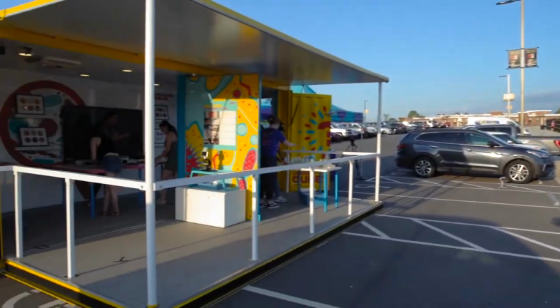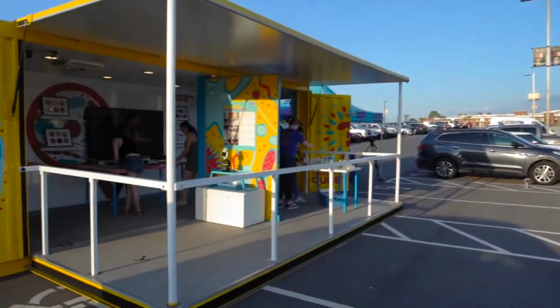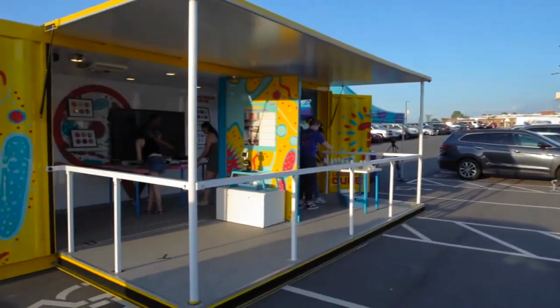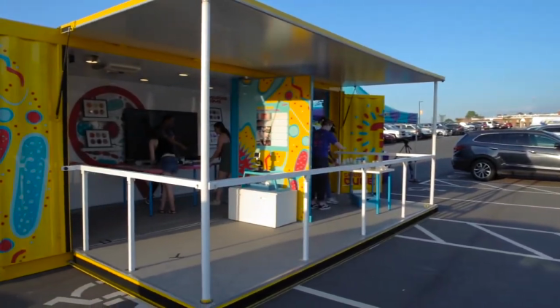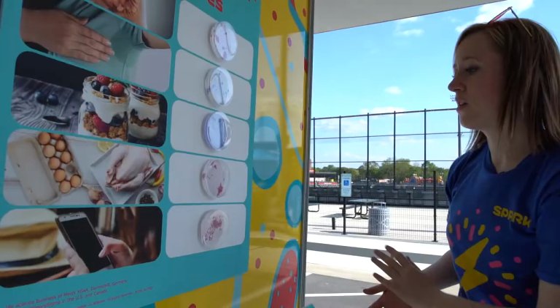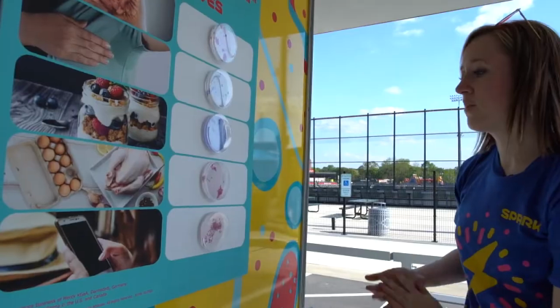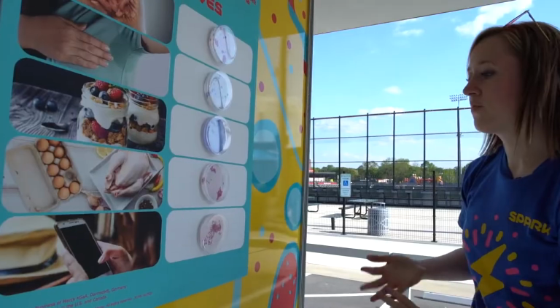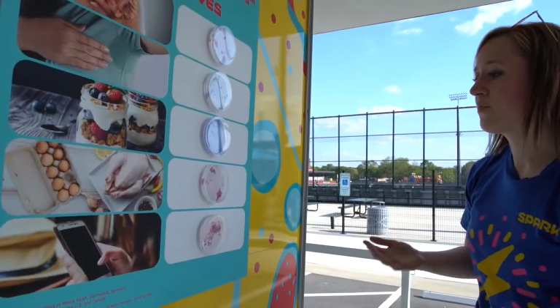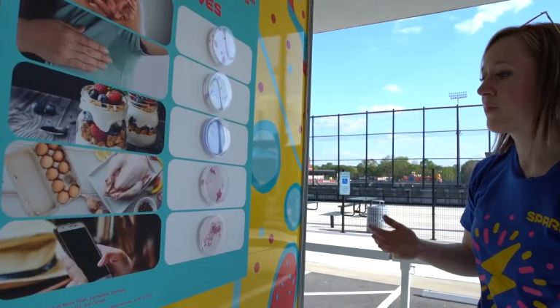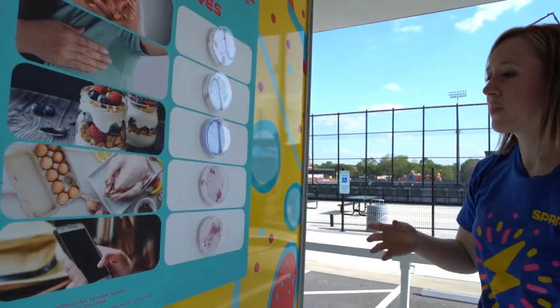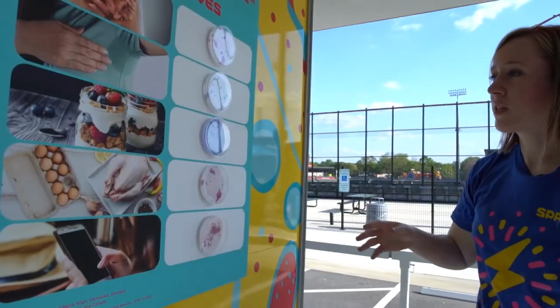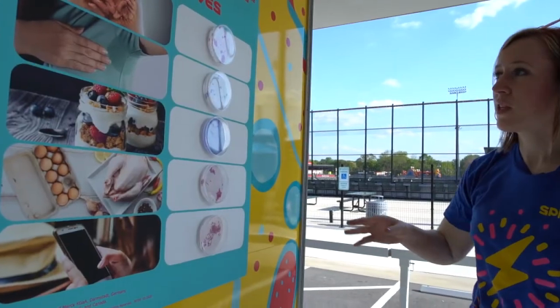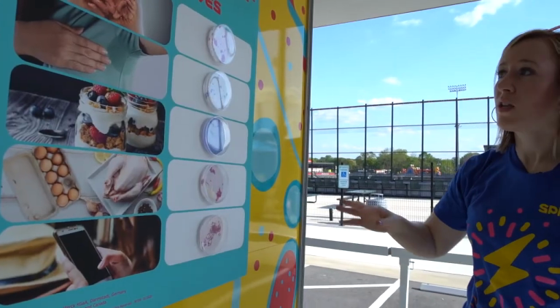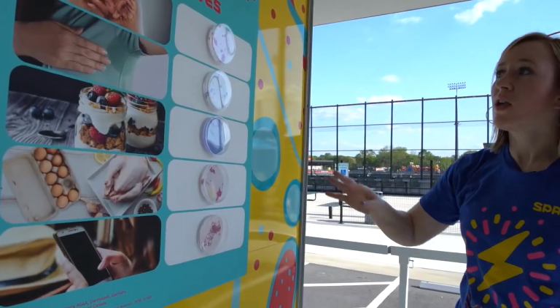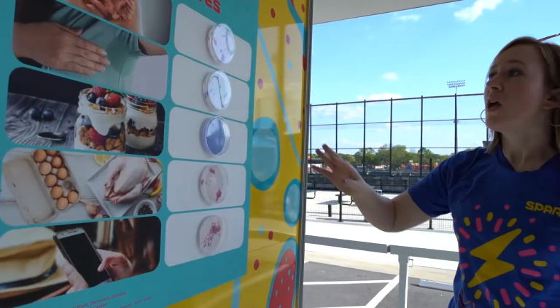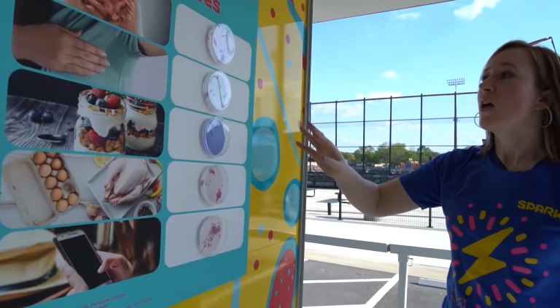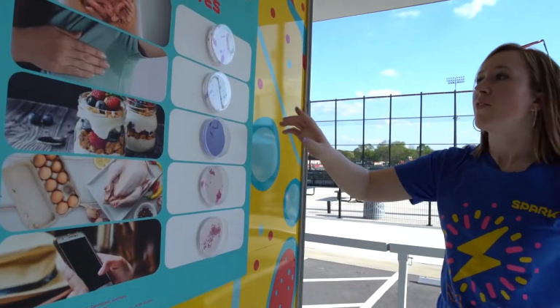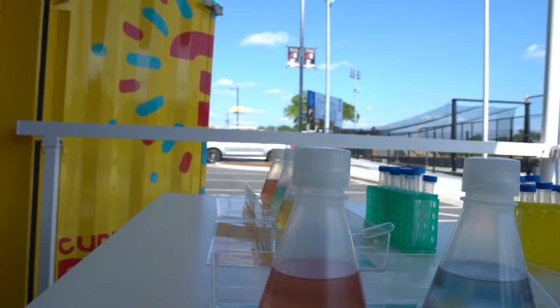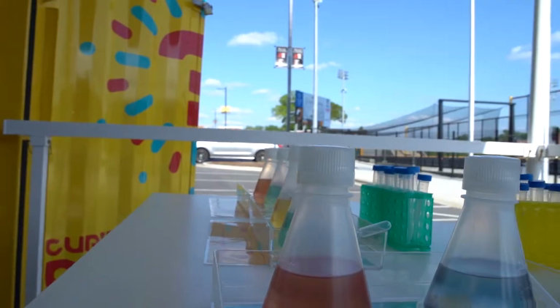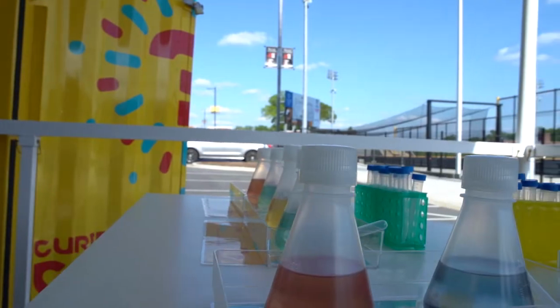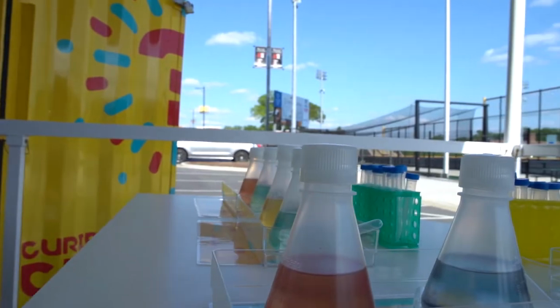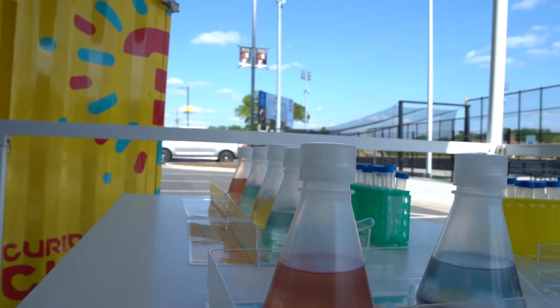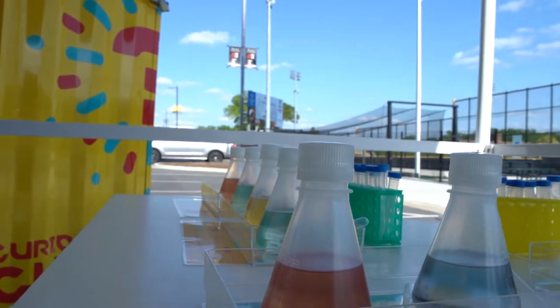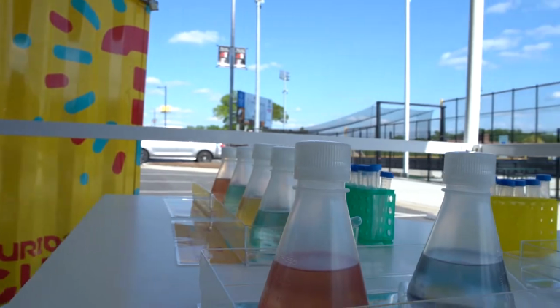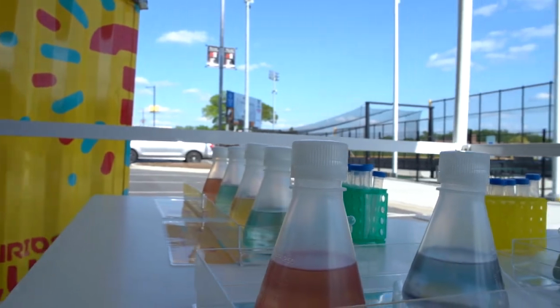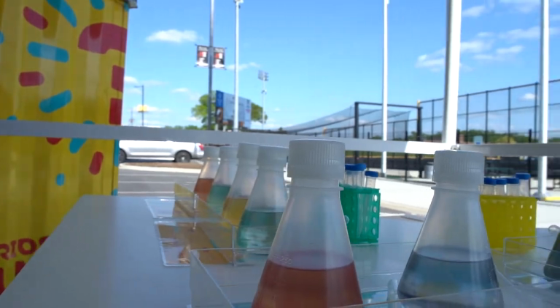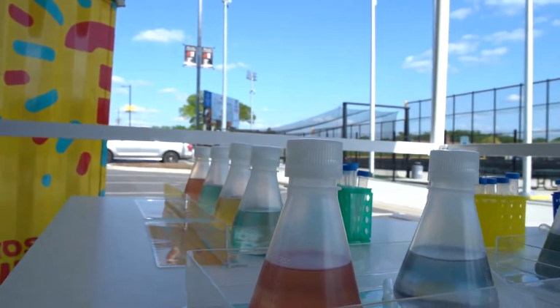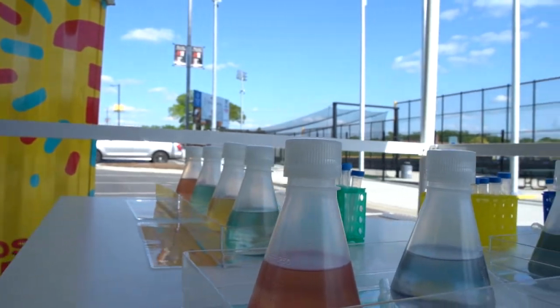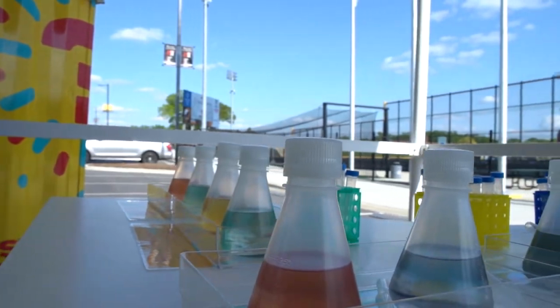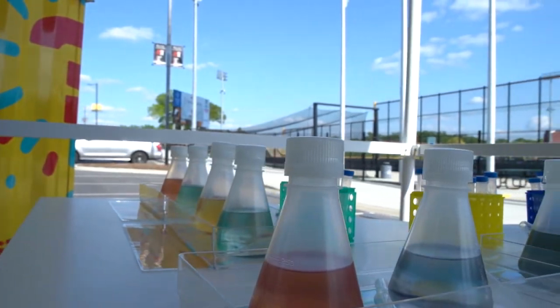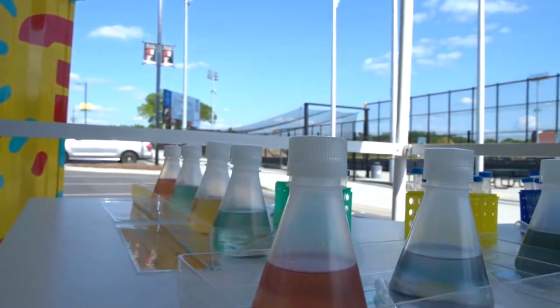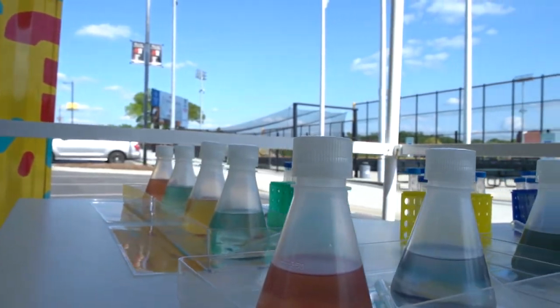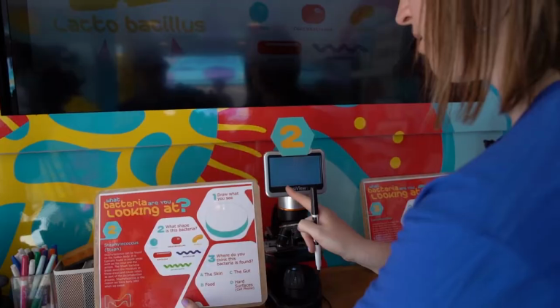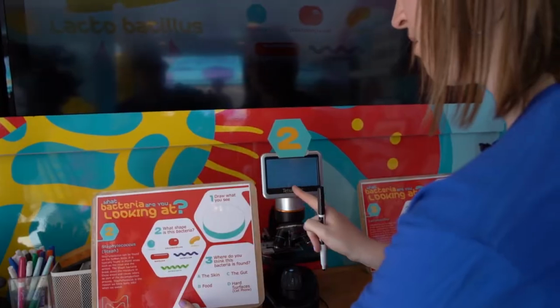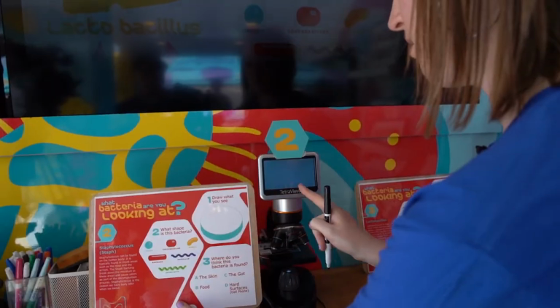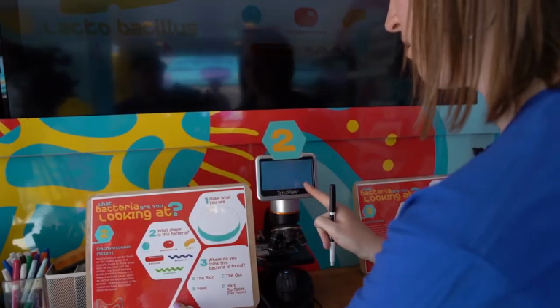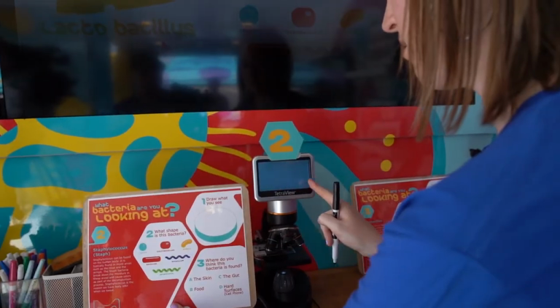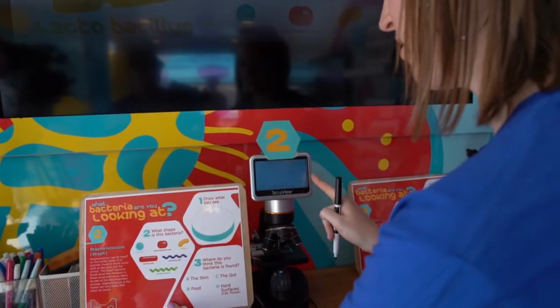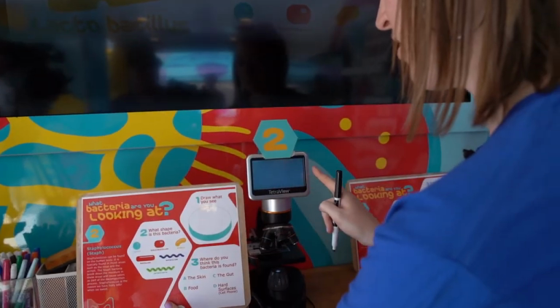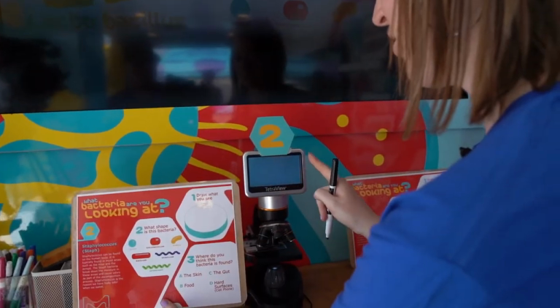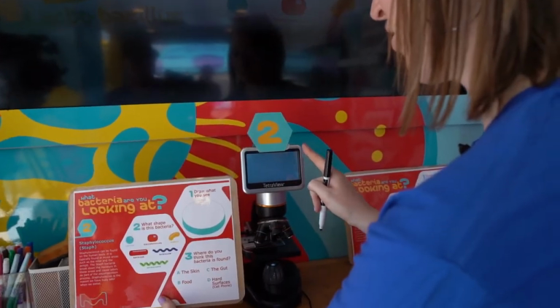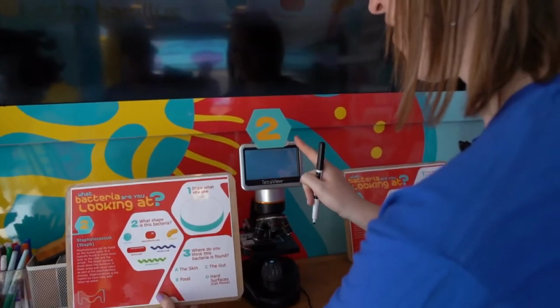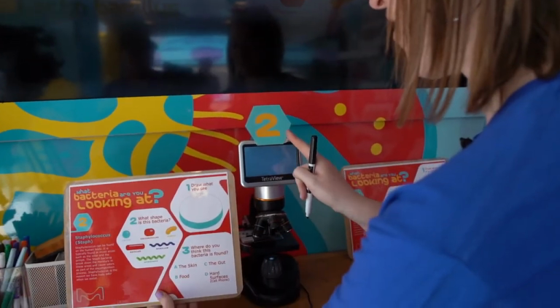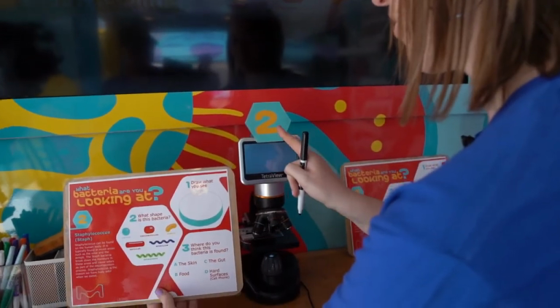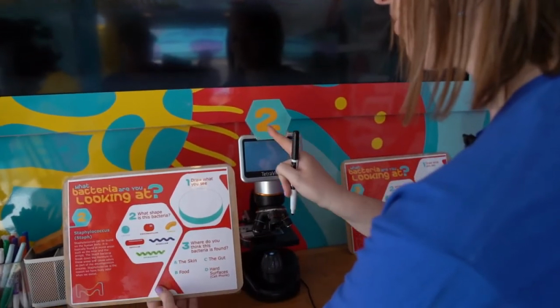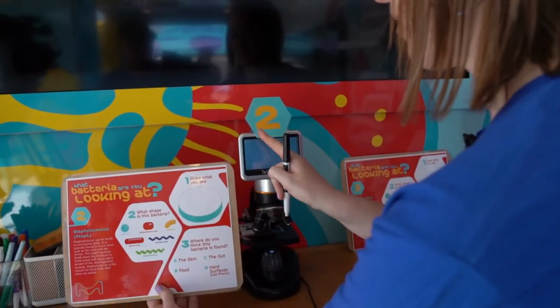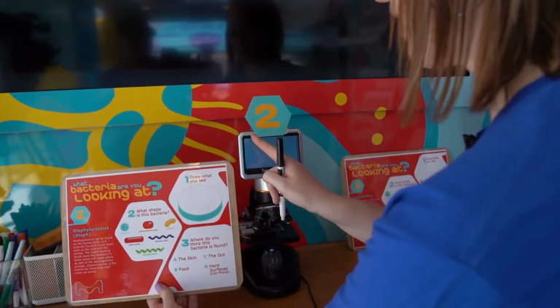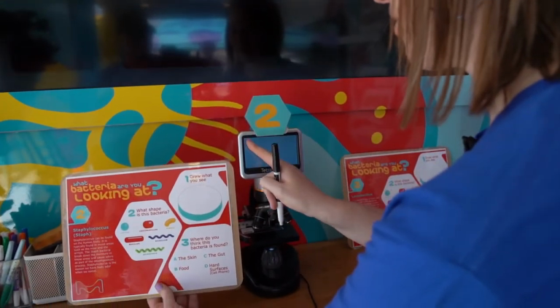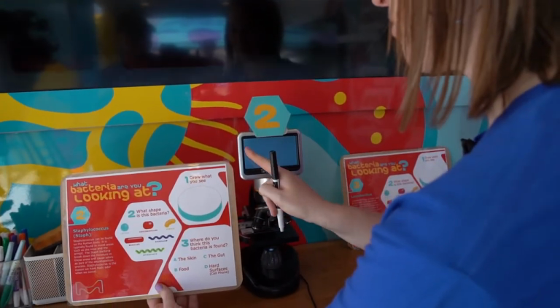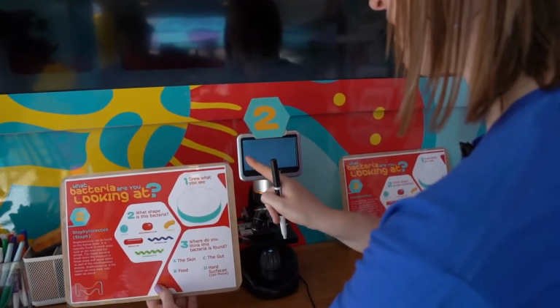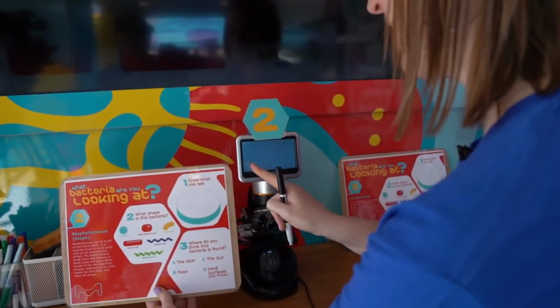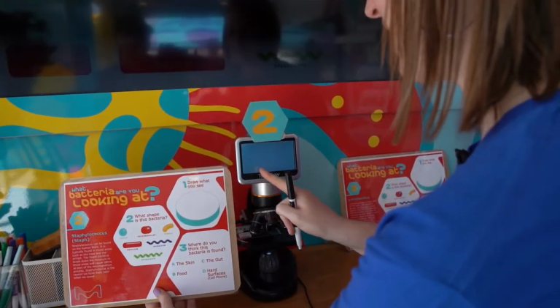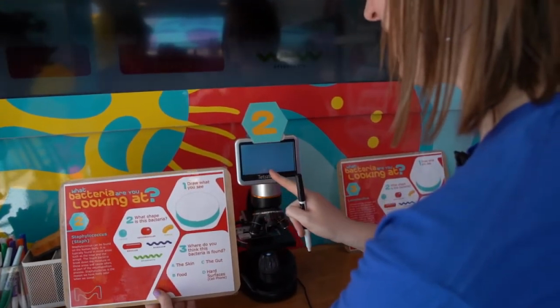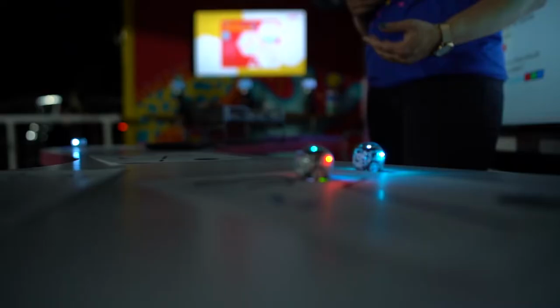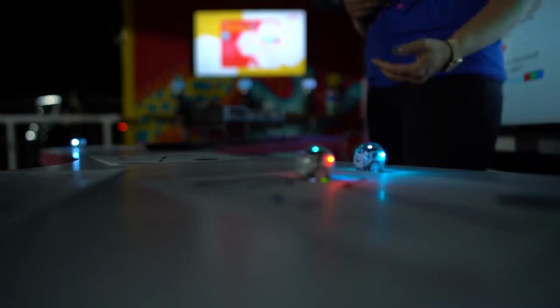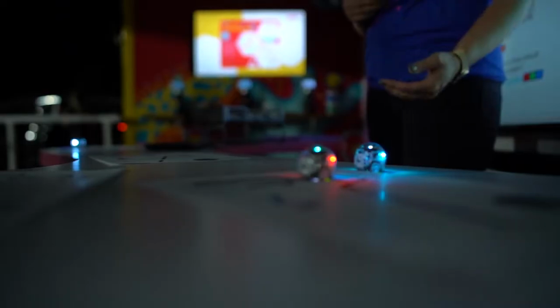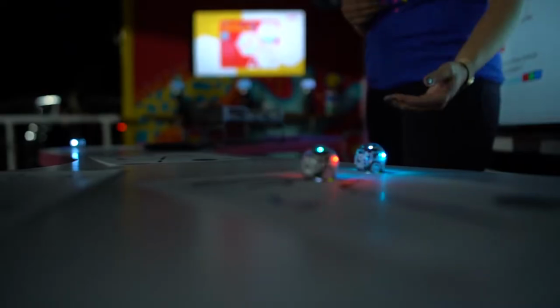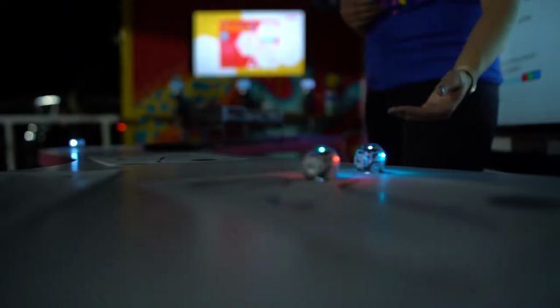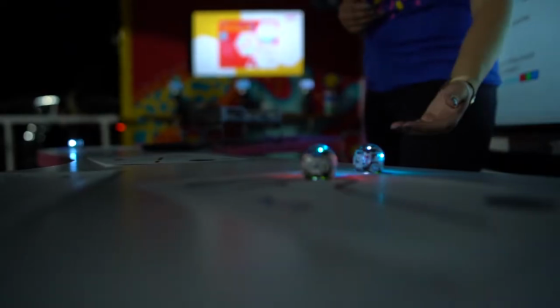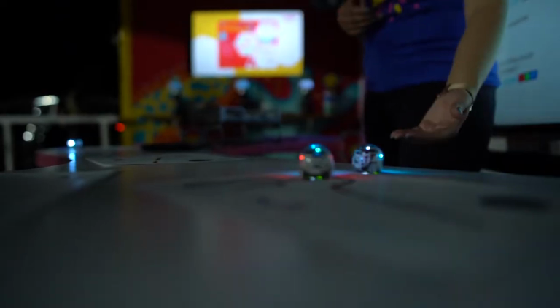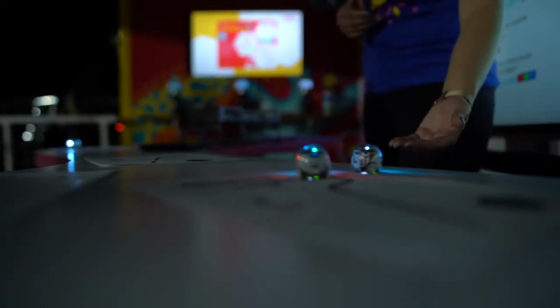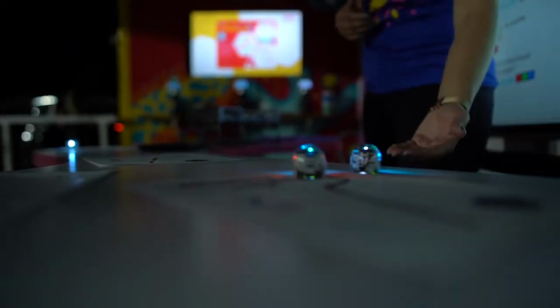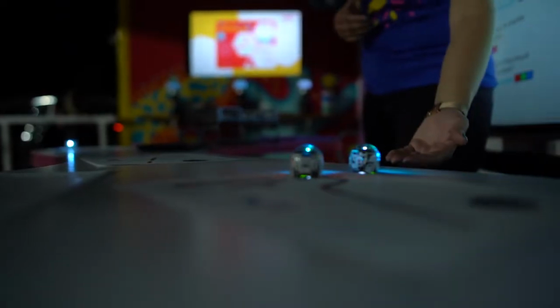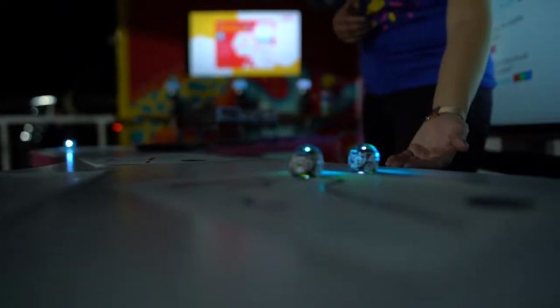Each year, the cube has a new theme featuring different interactive science experiments that leverage the latest technology.